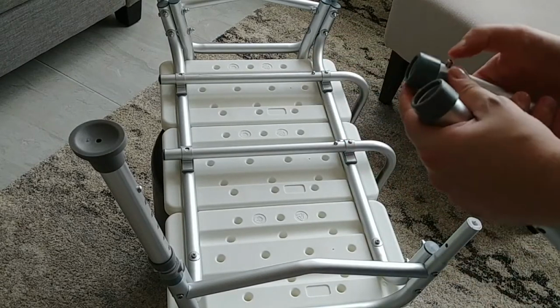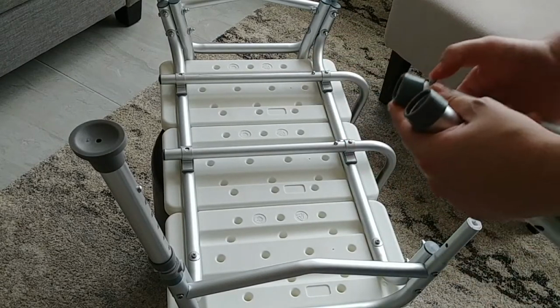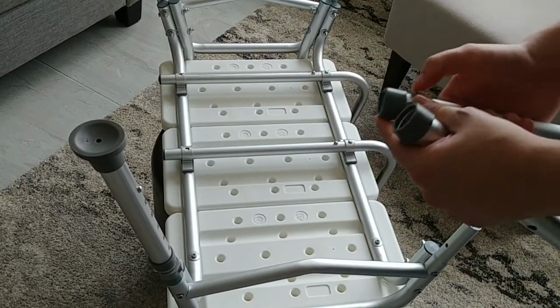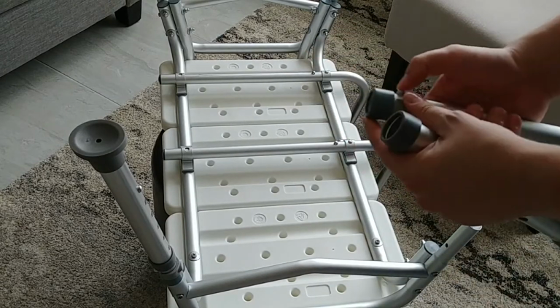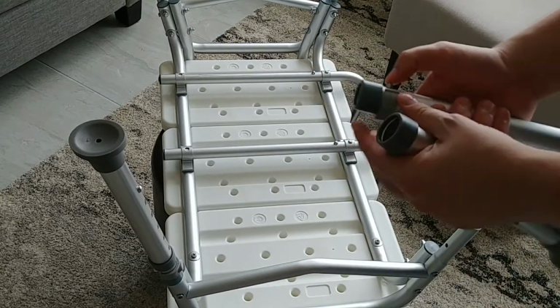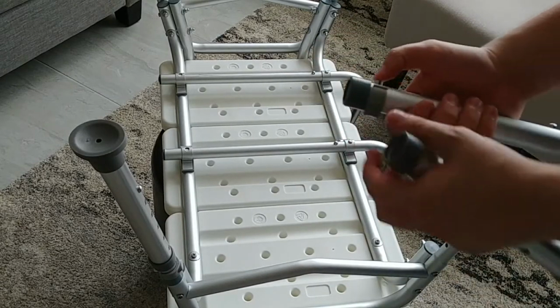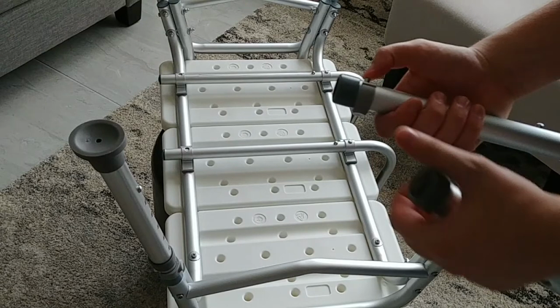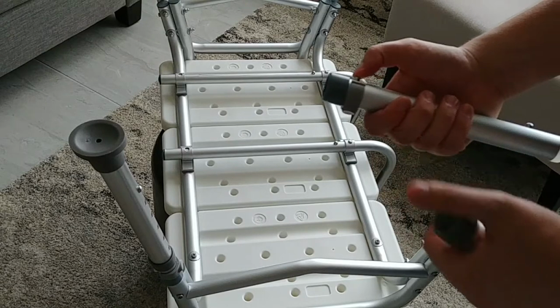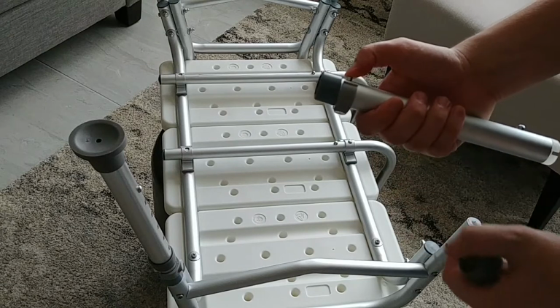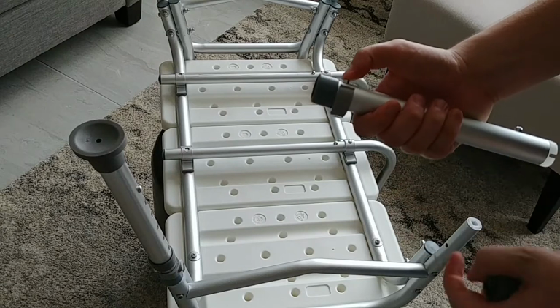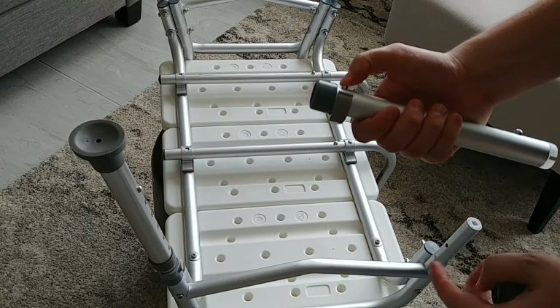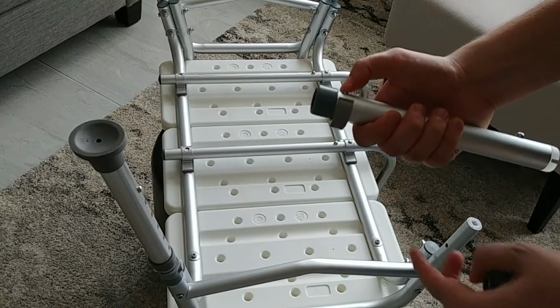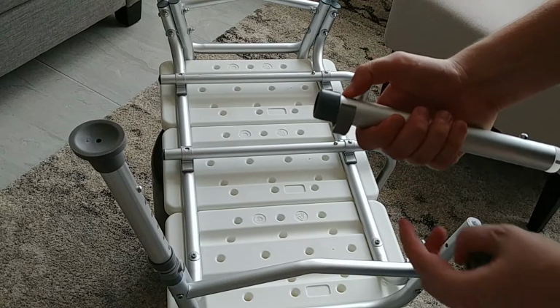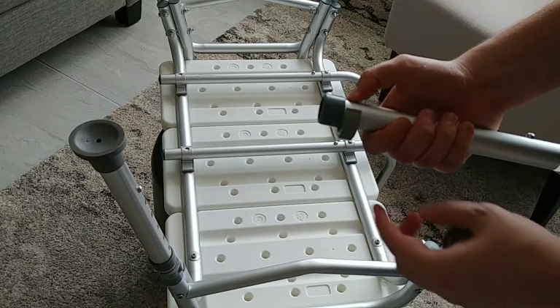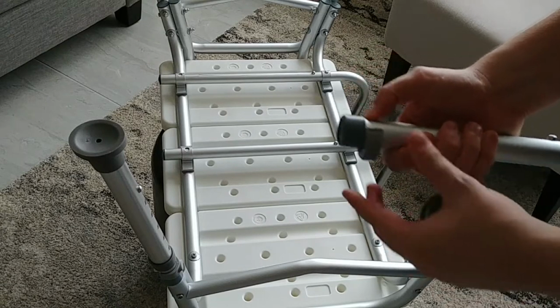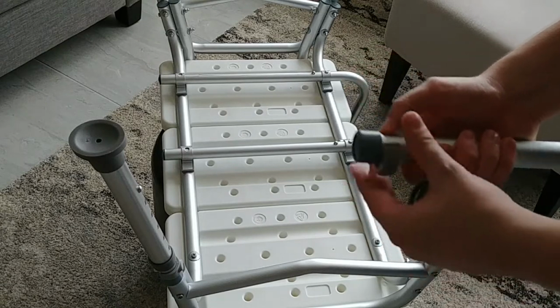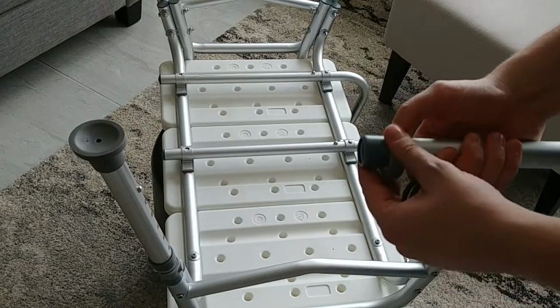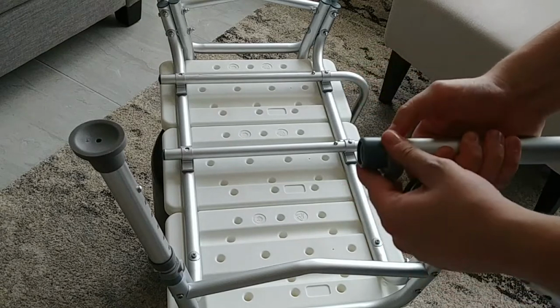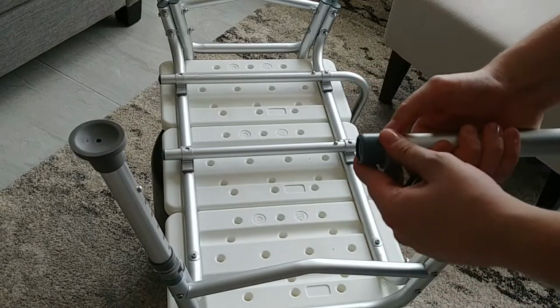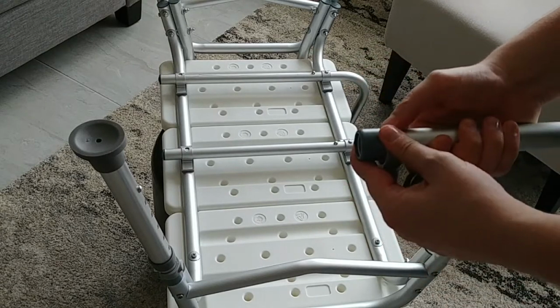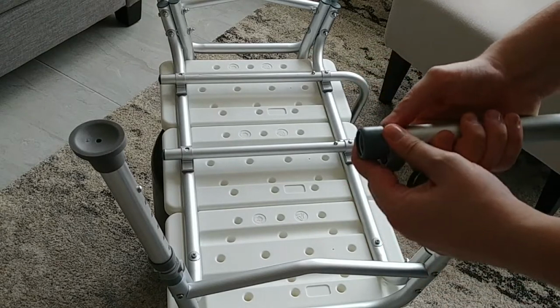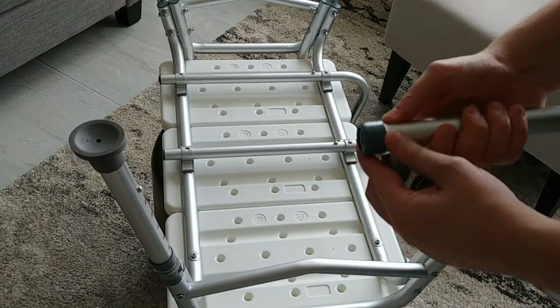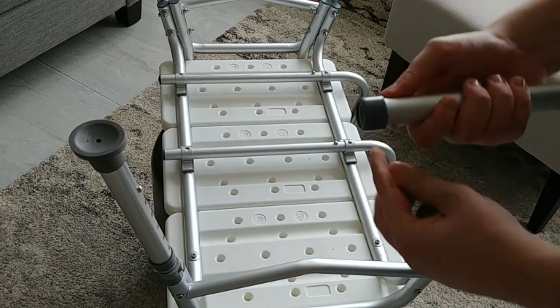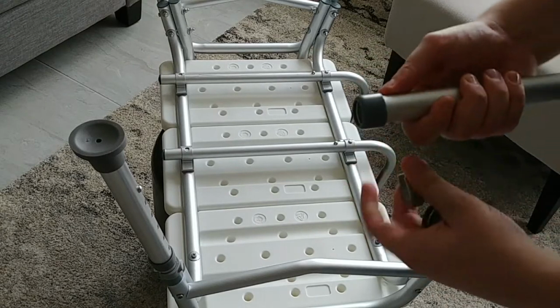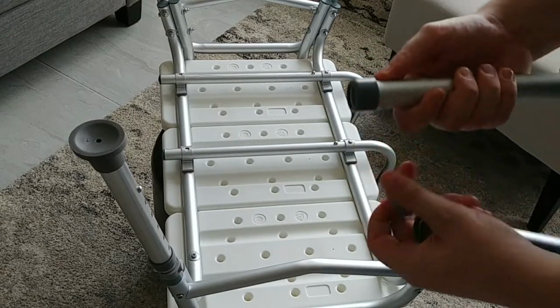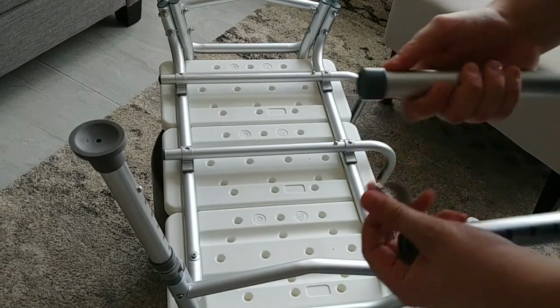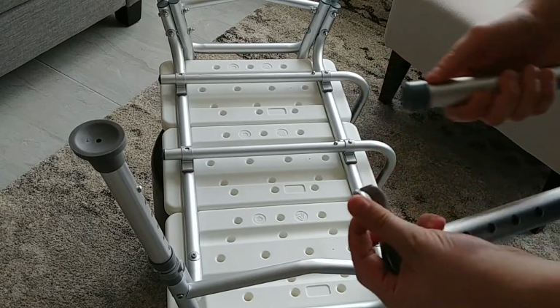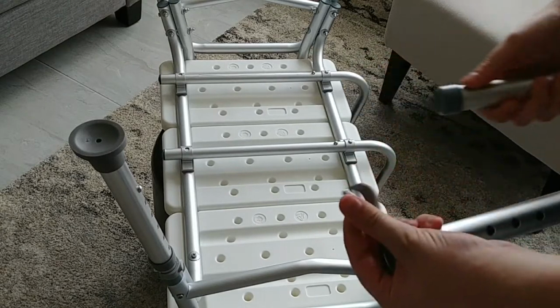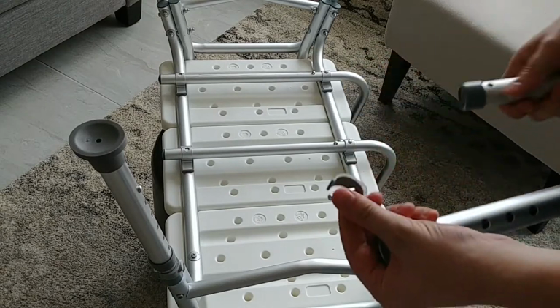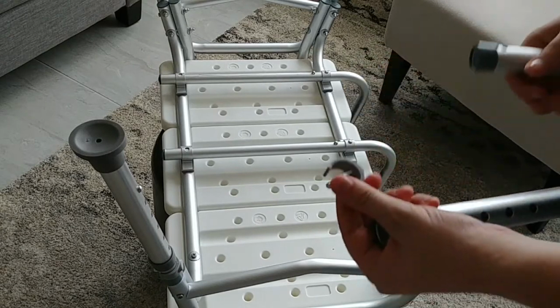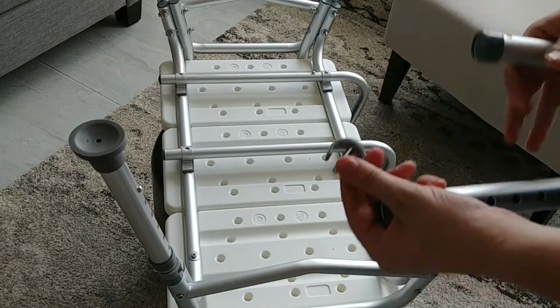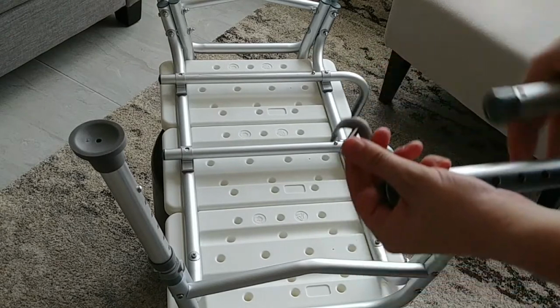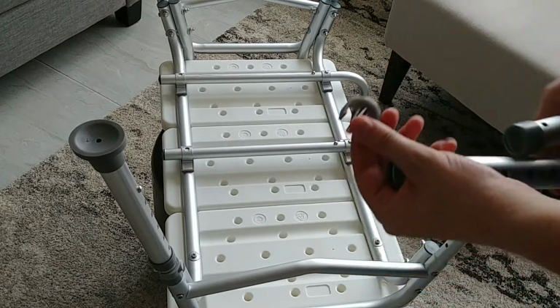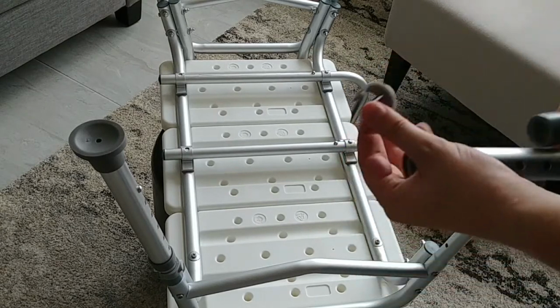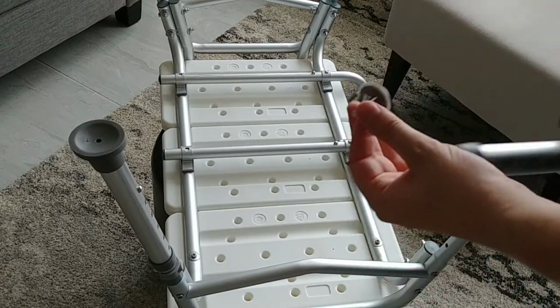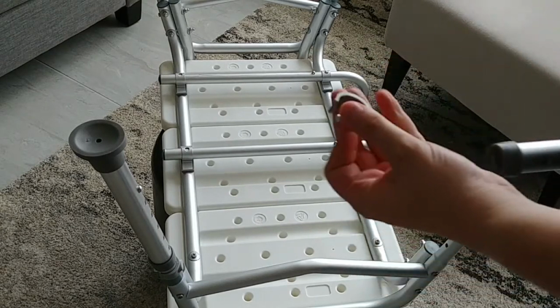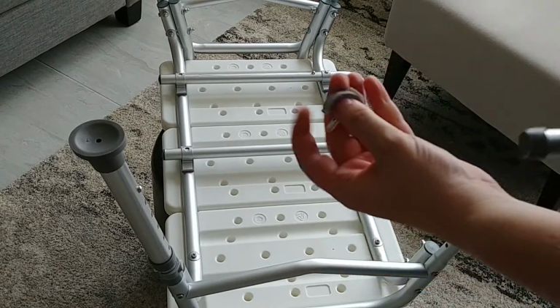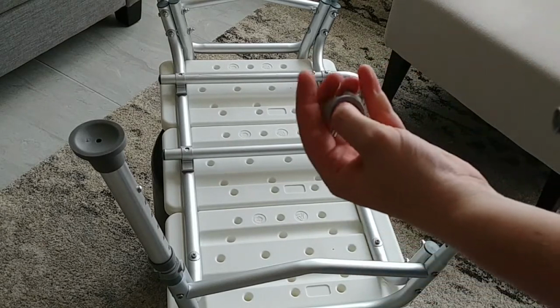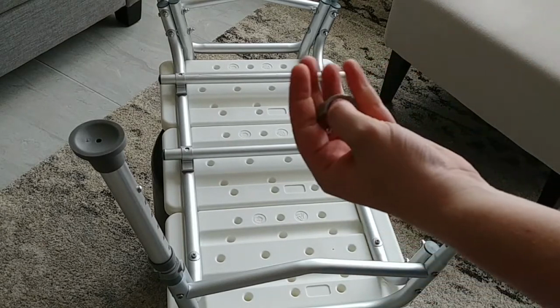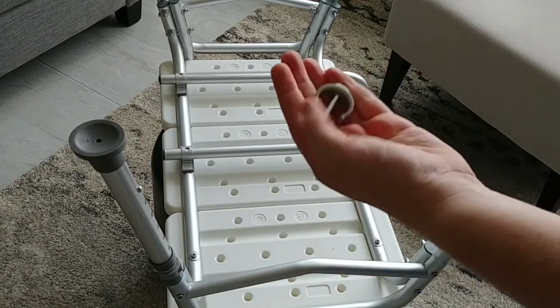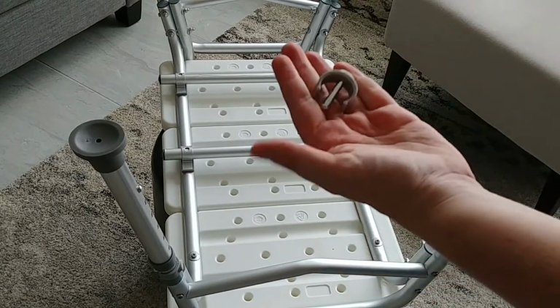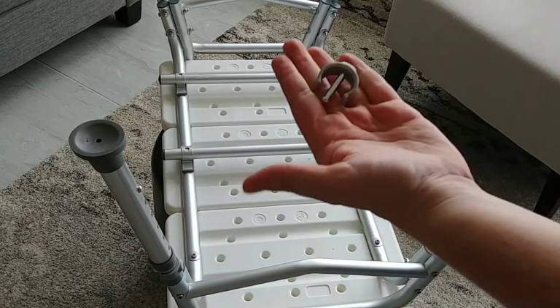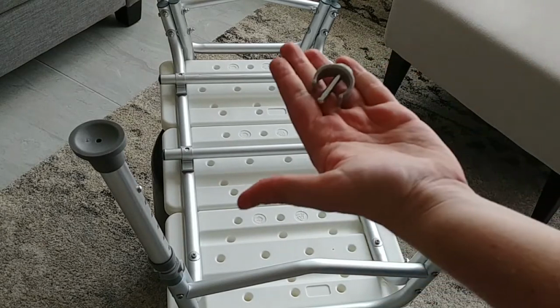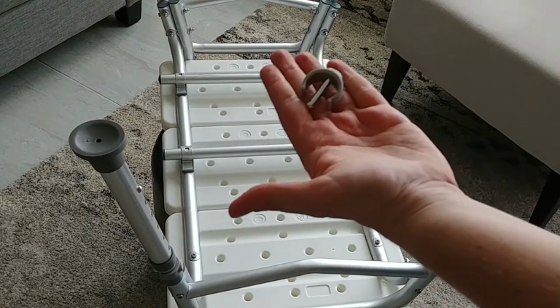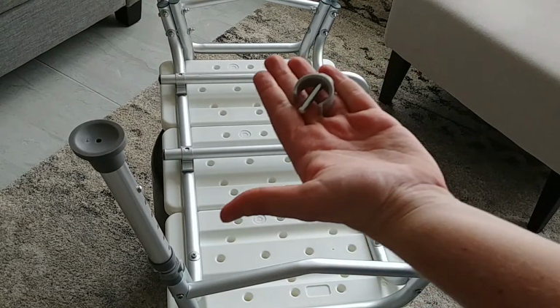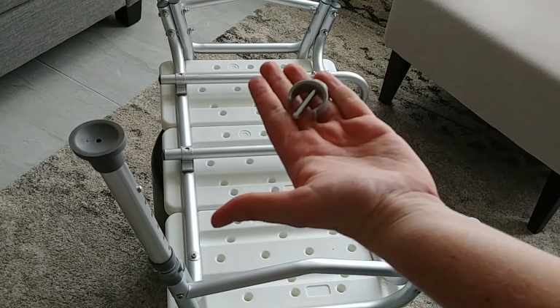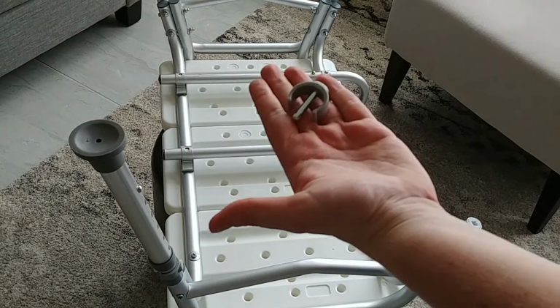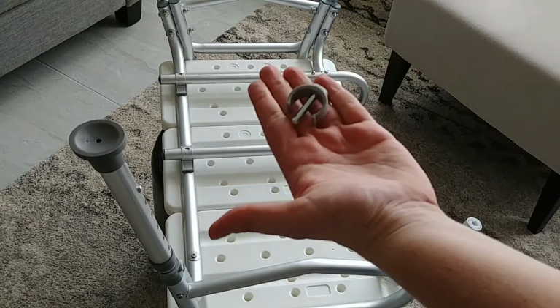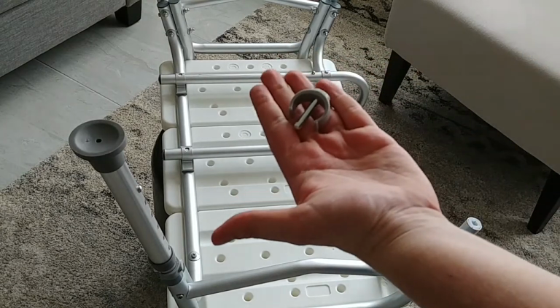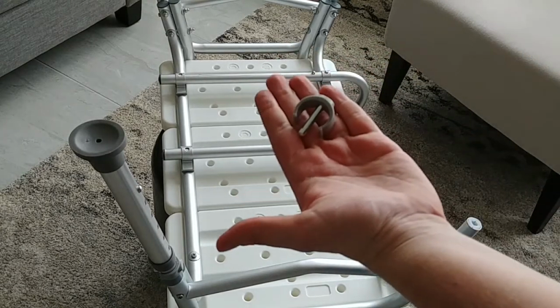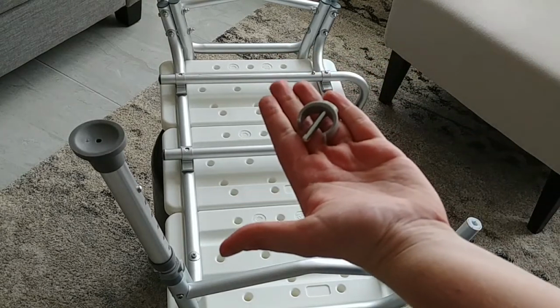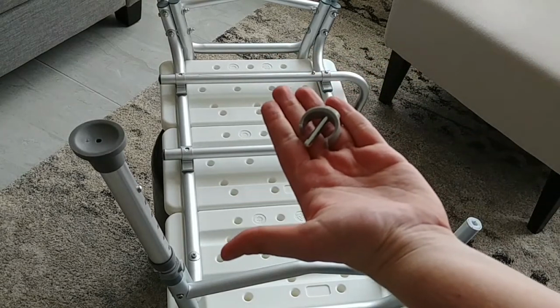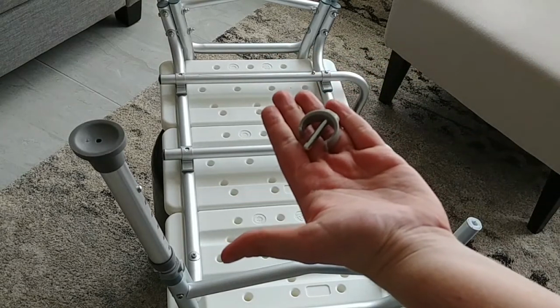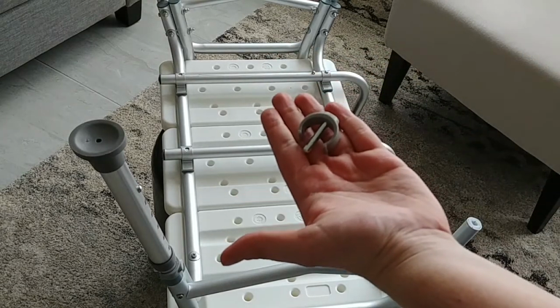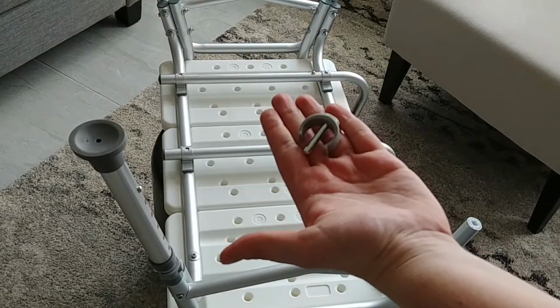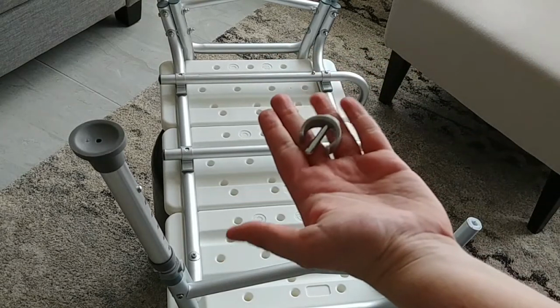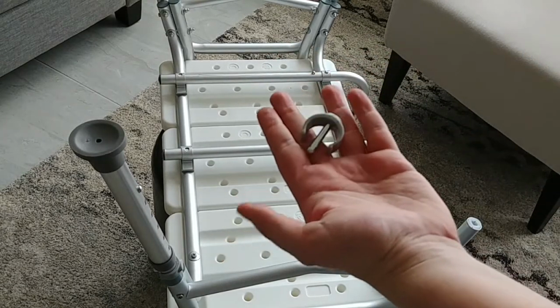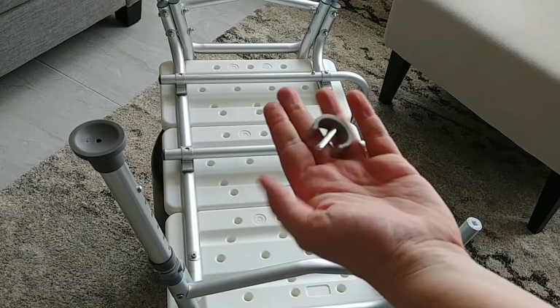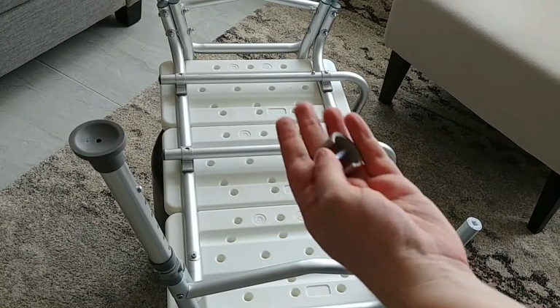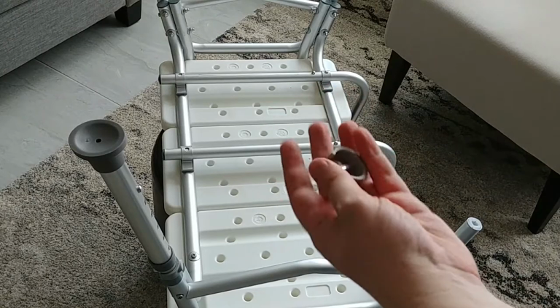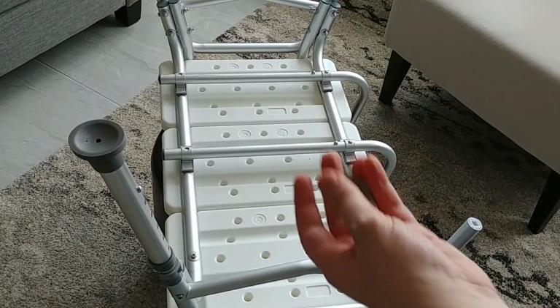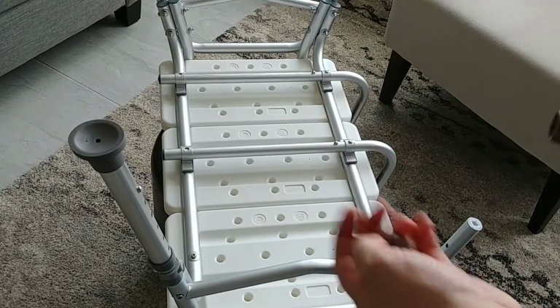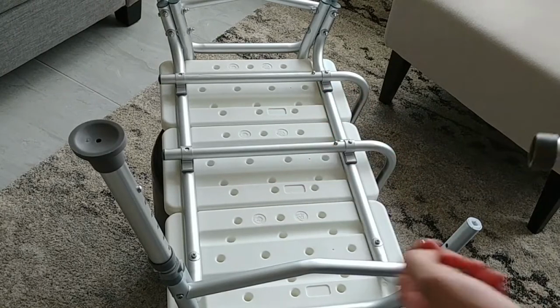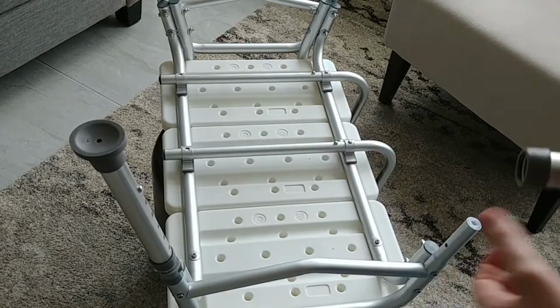Give that a little press. That collar pops off. And there's the locking pin.